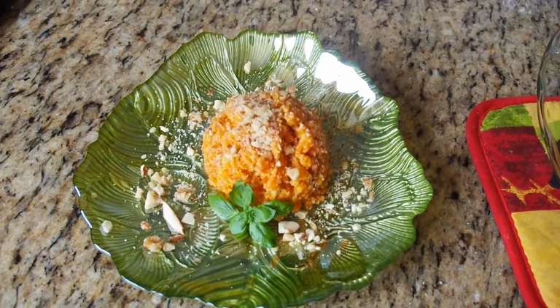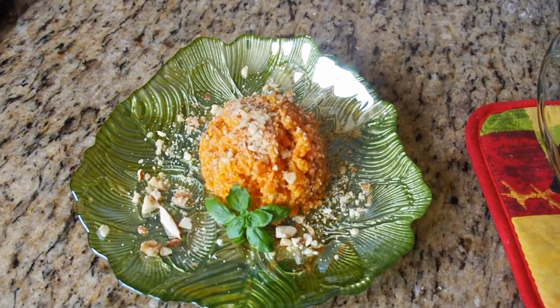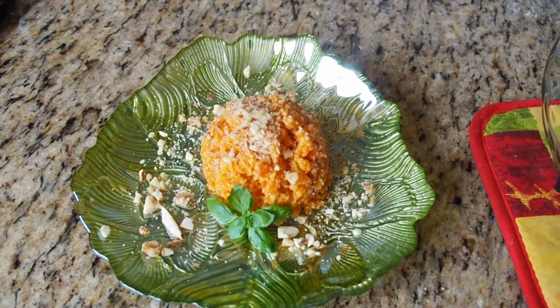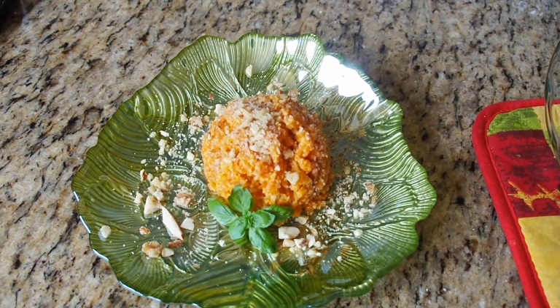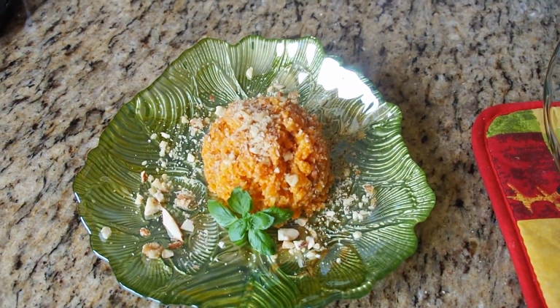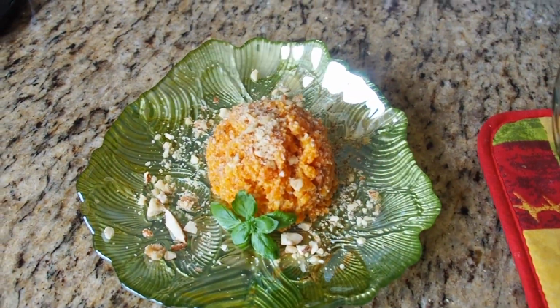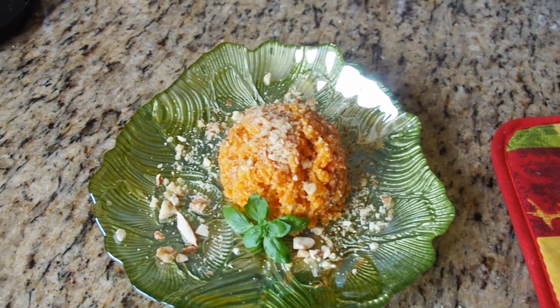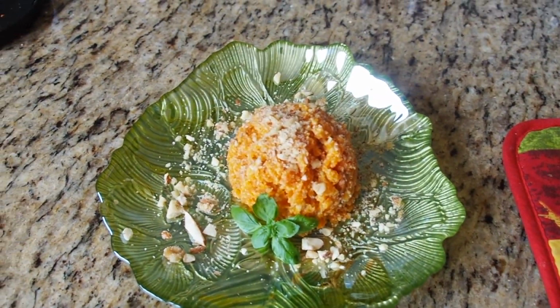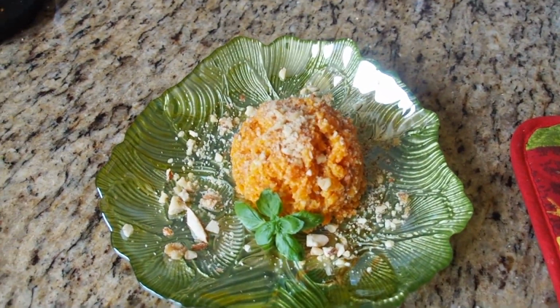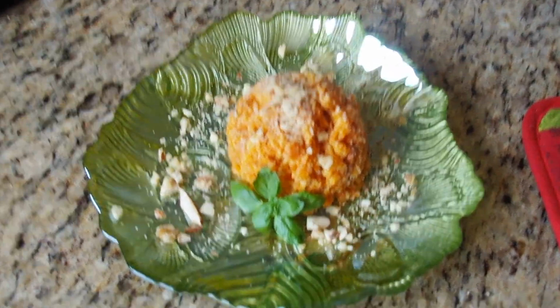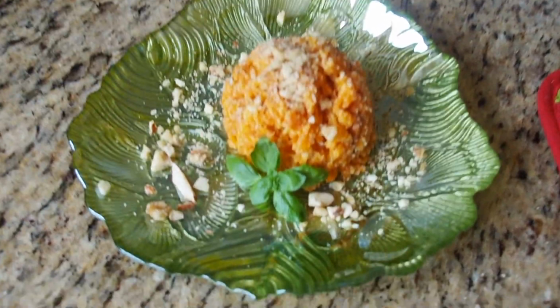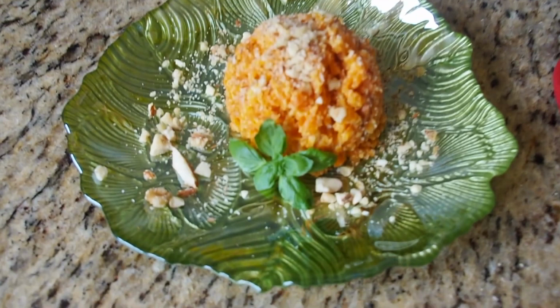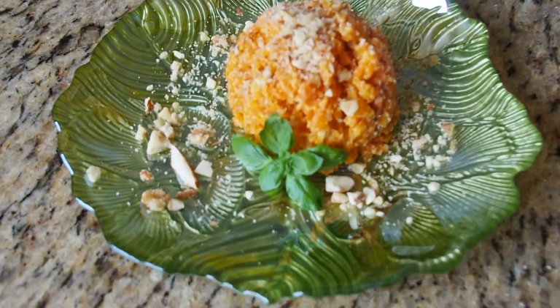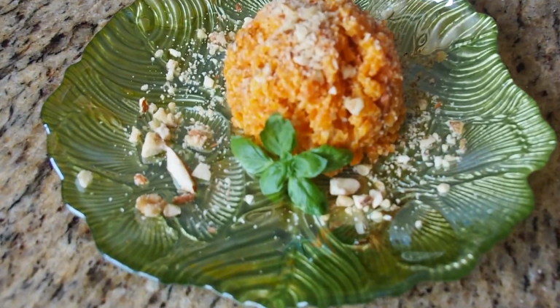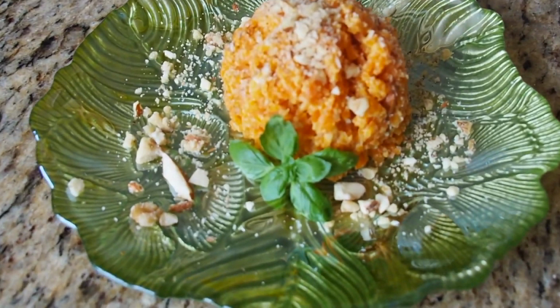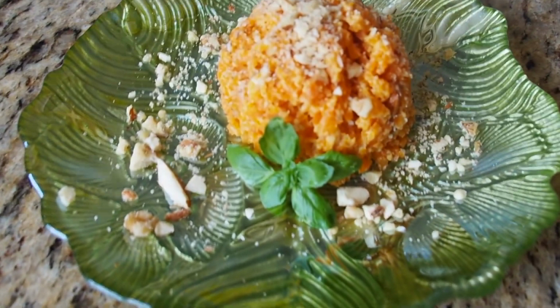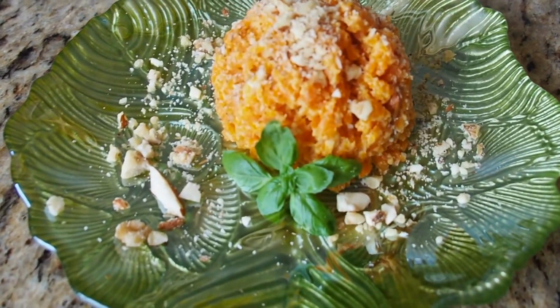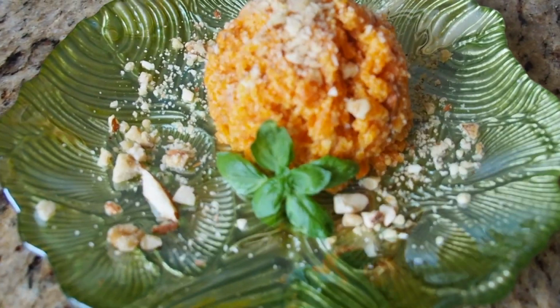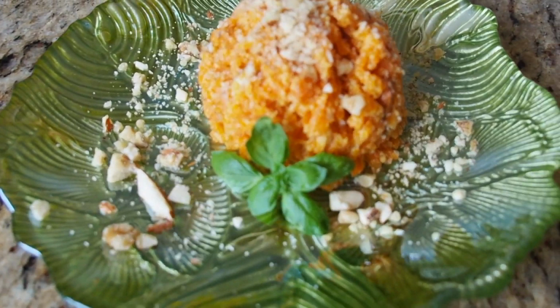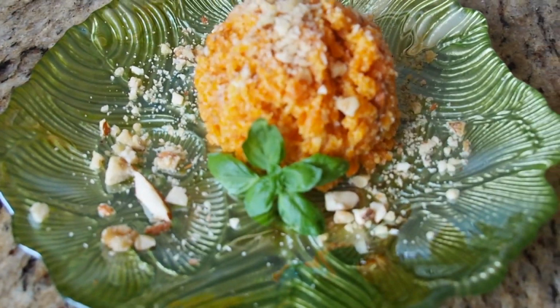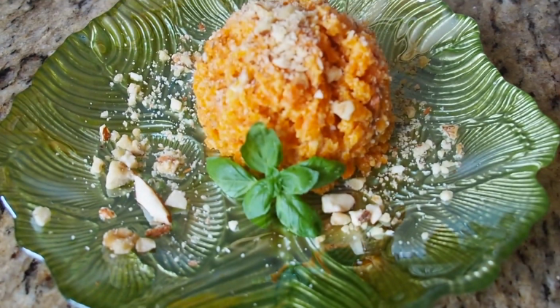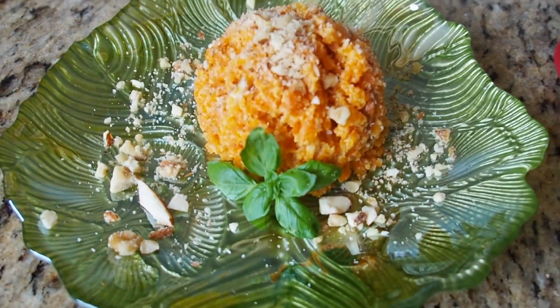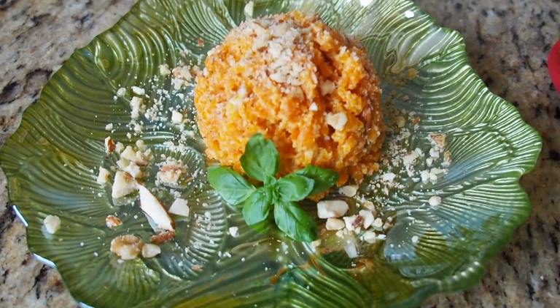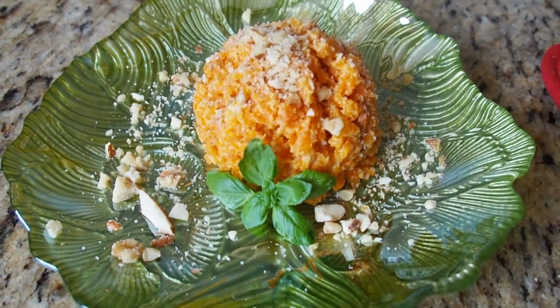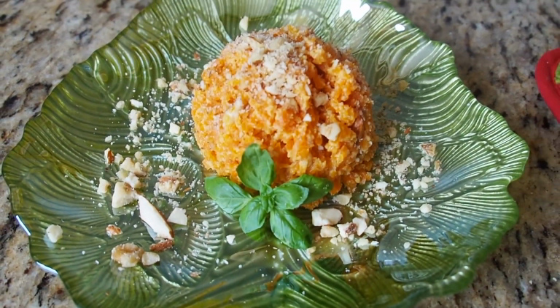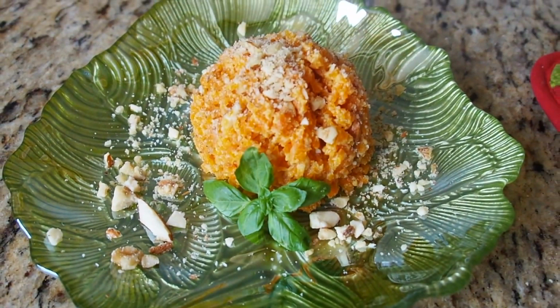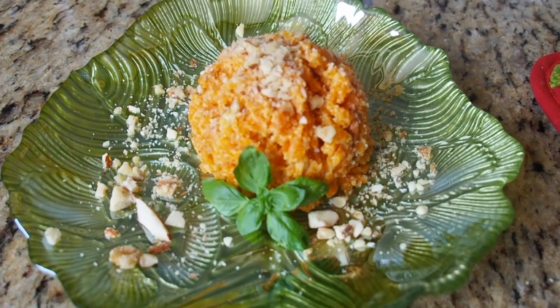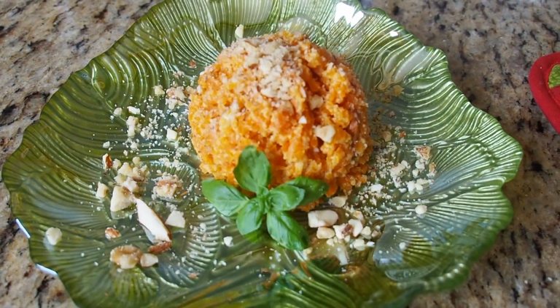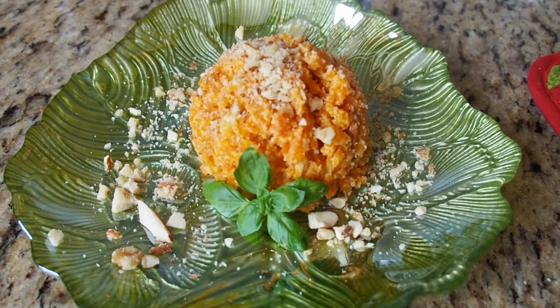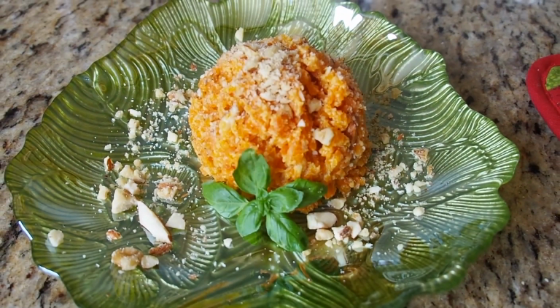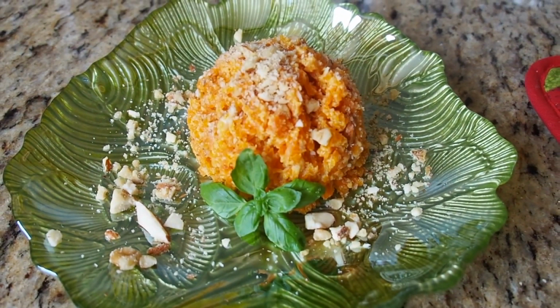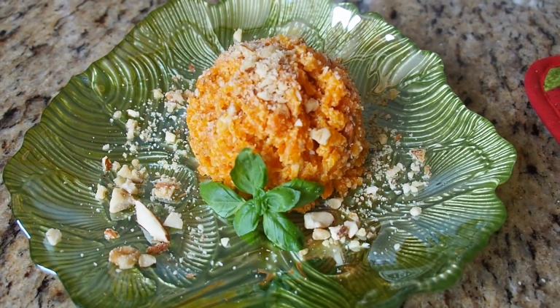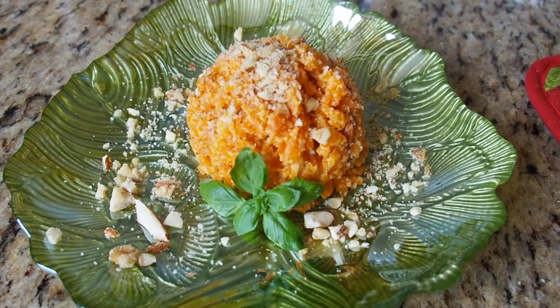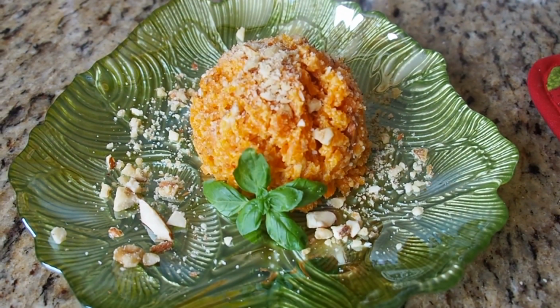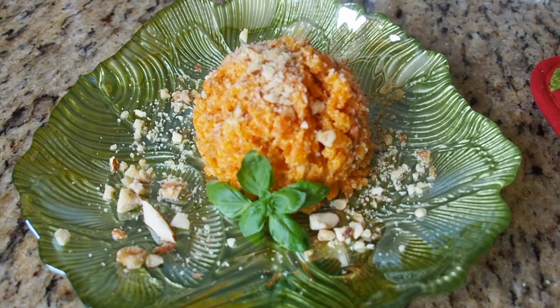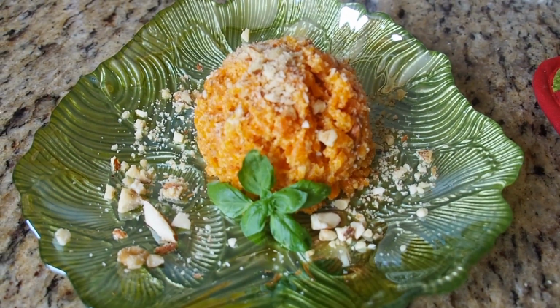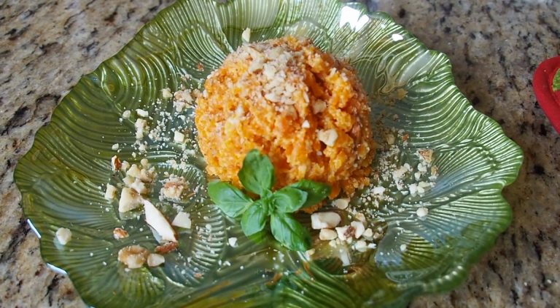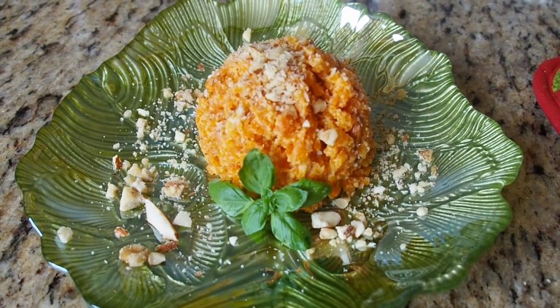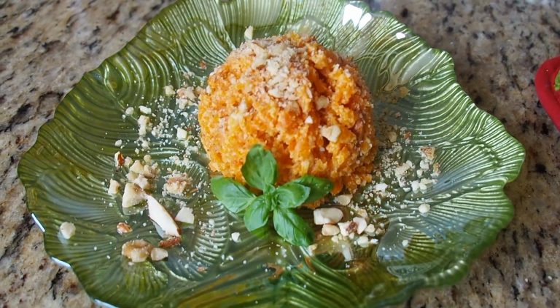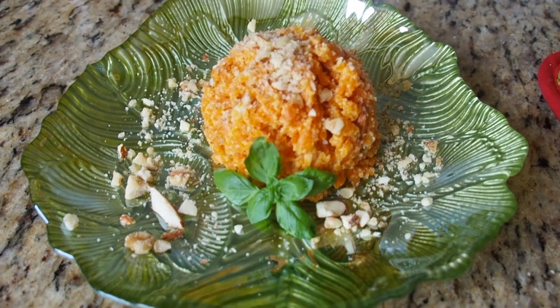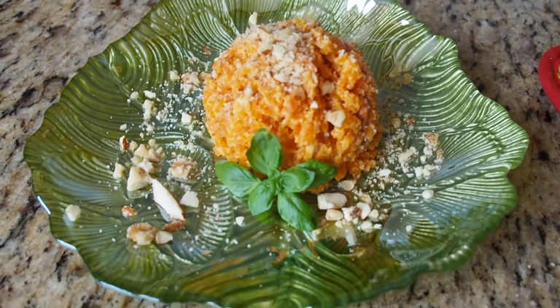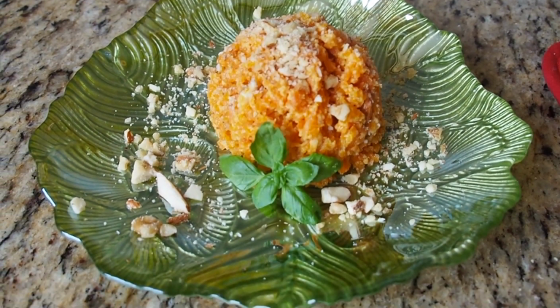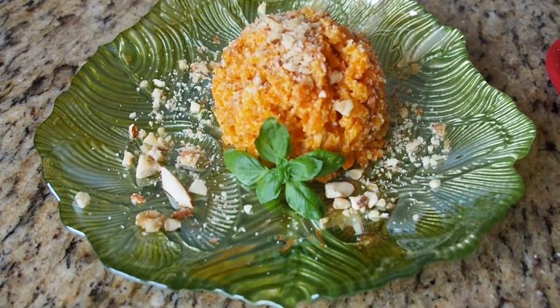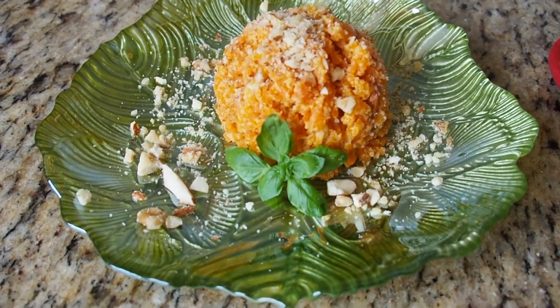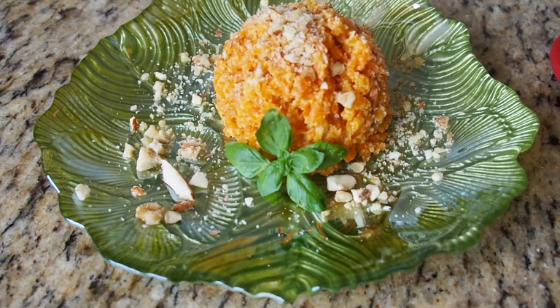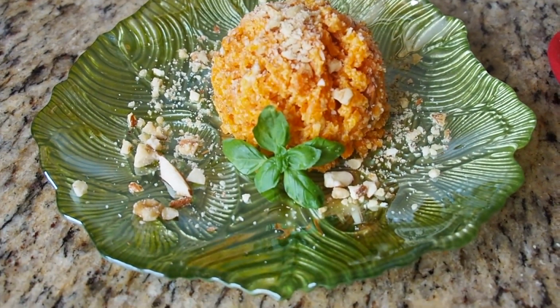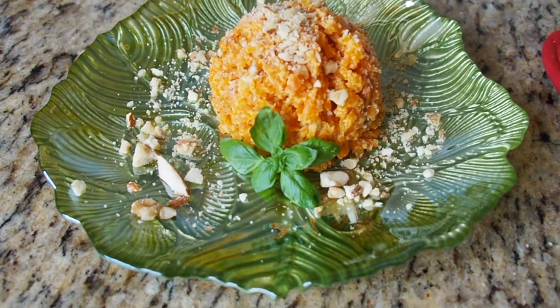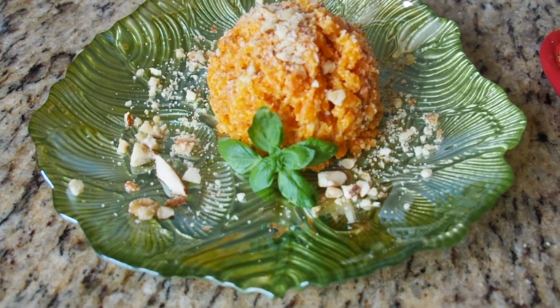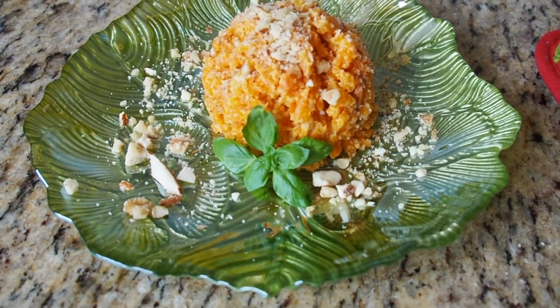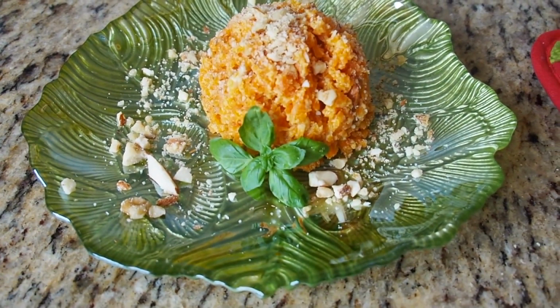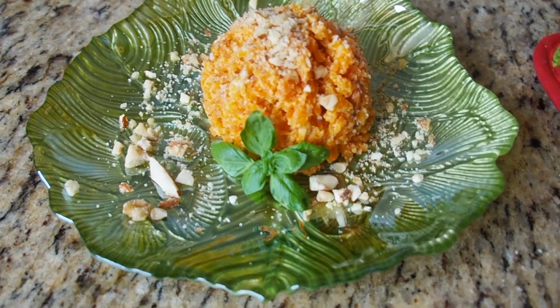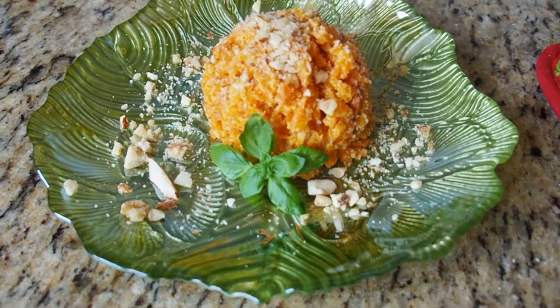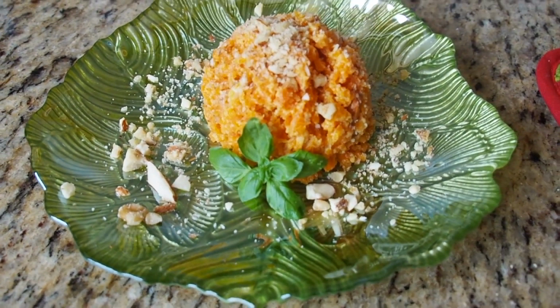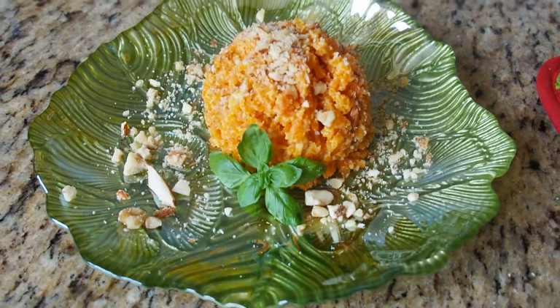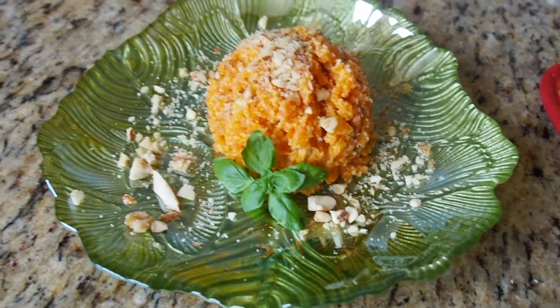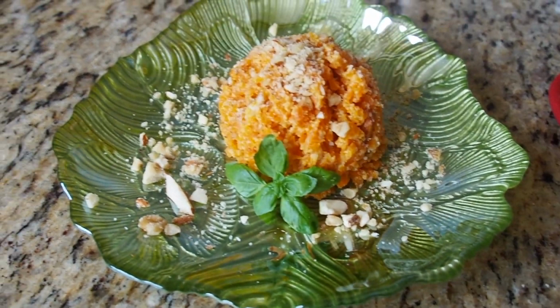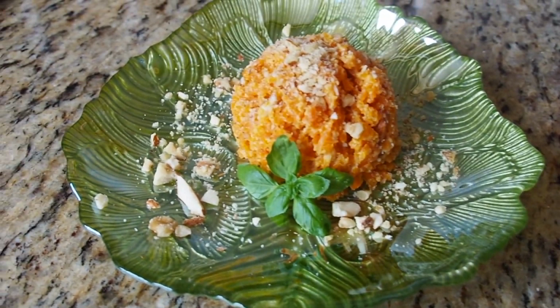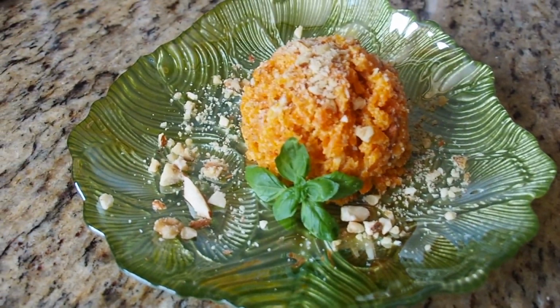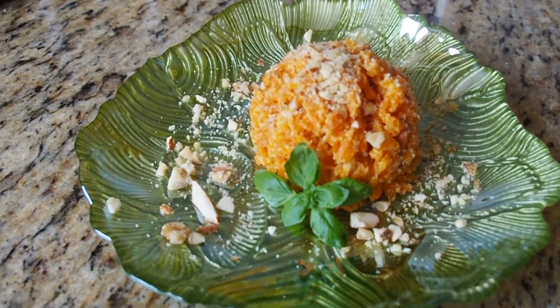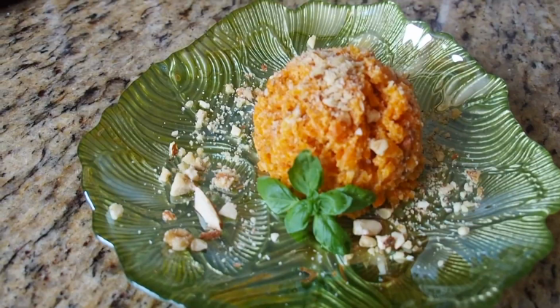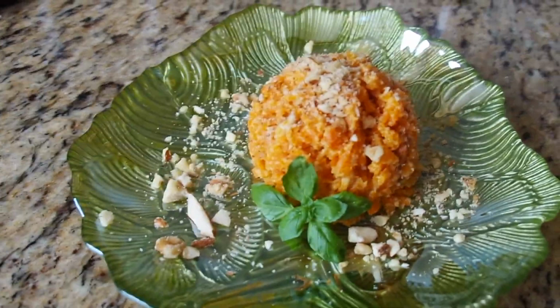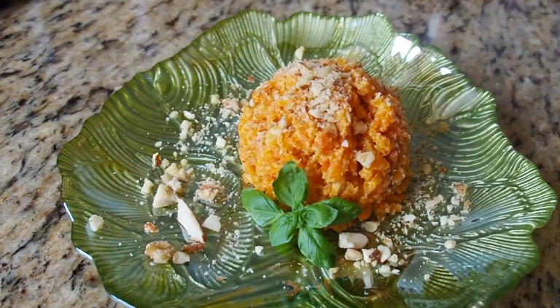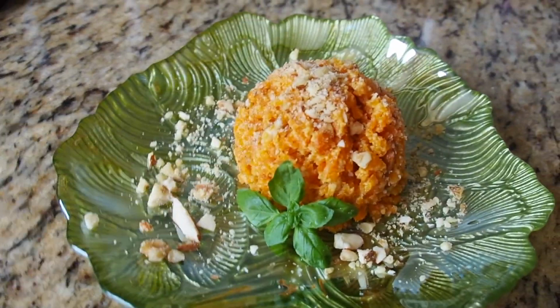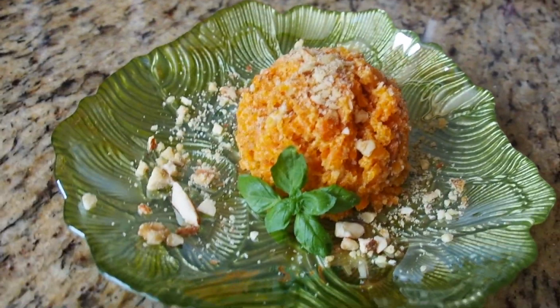Our carrot pudding here is awesome — hot and ready. You could eat it cold as well. So that's it.